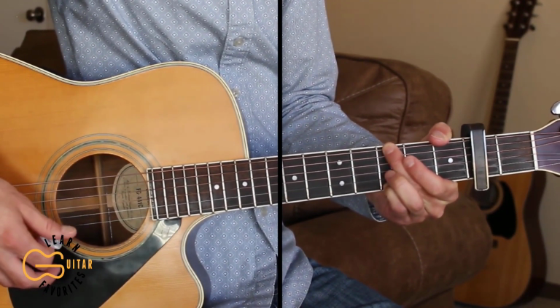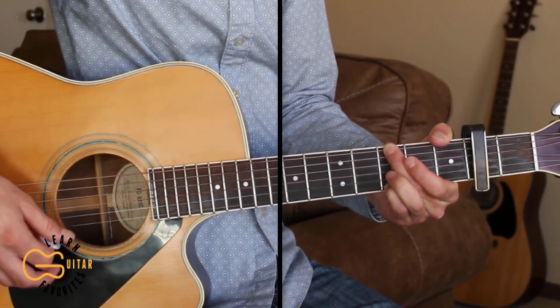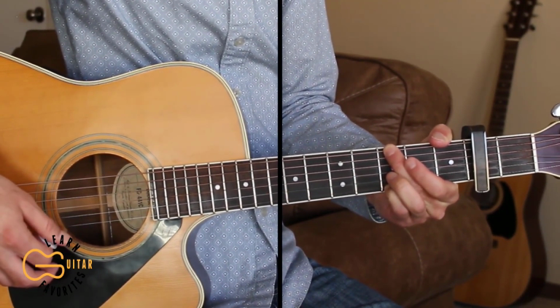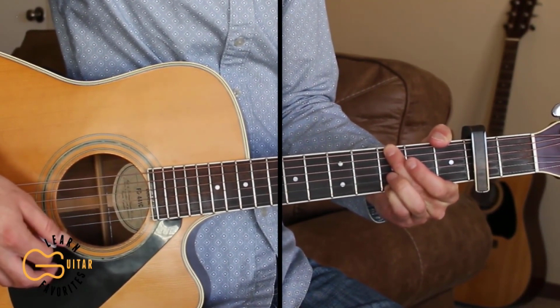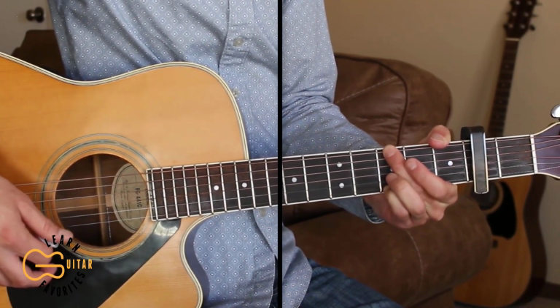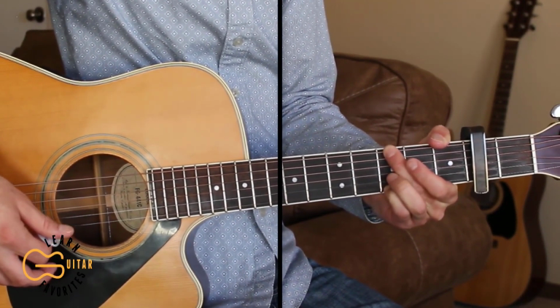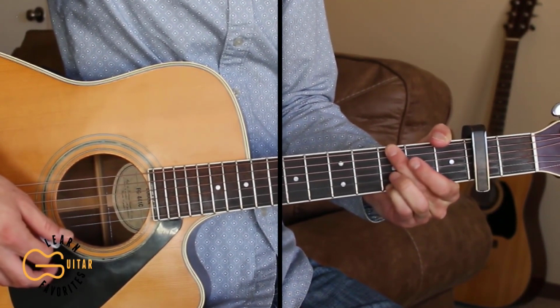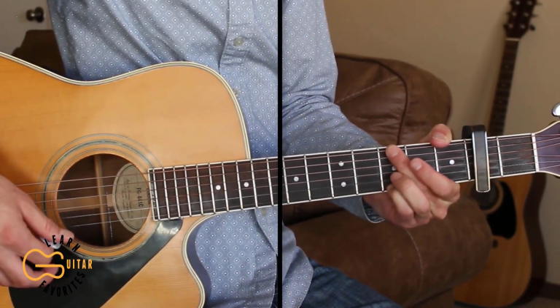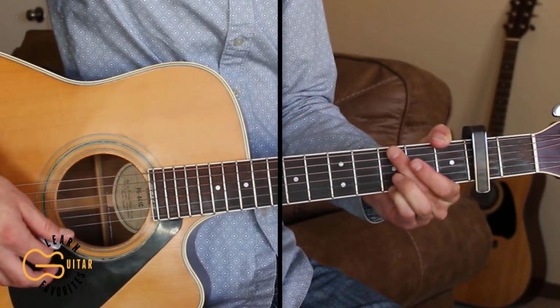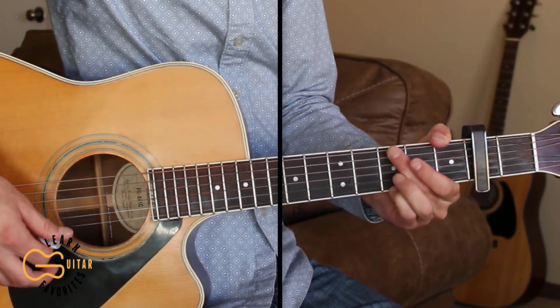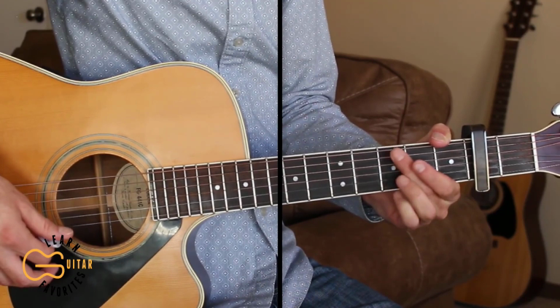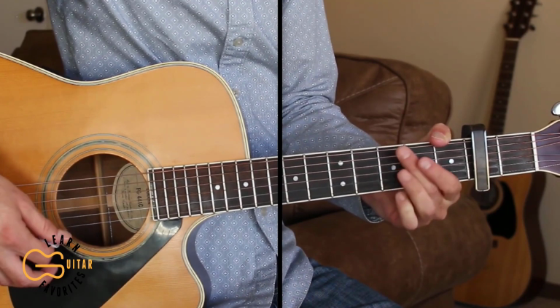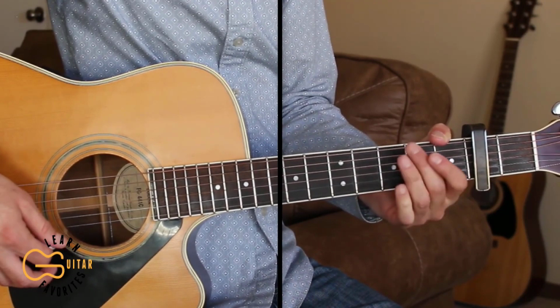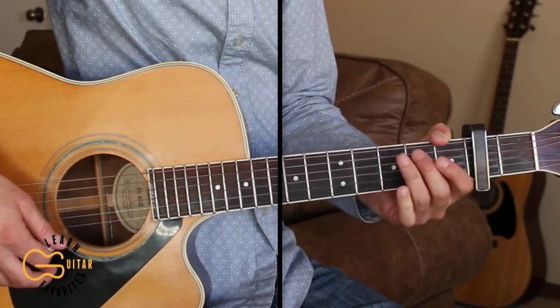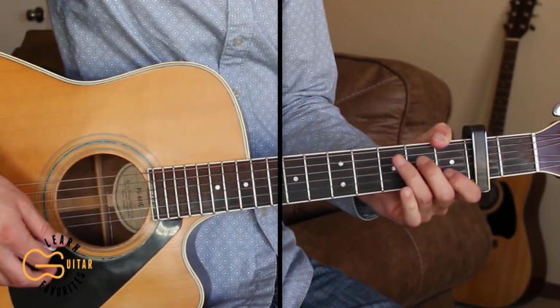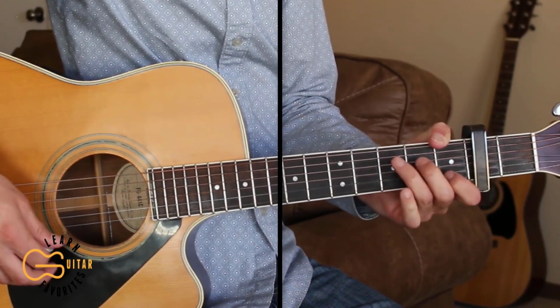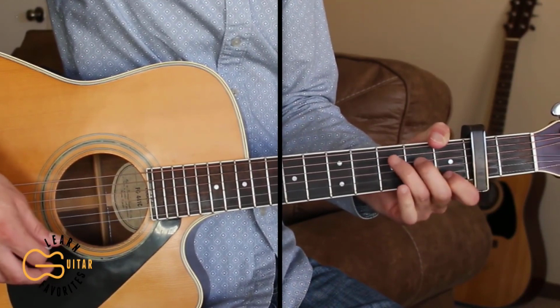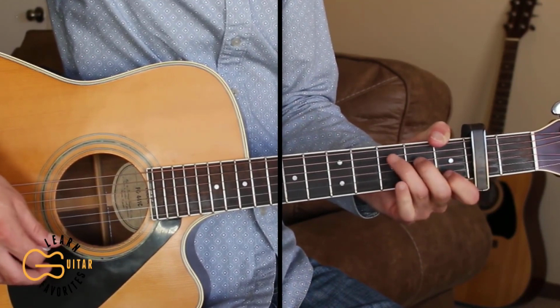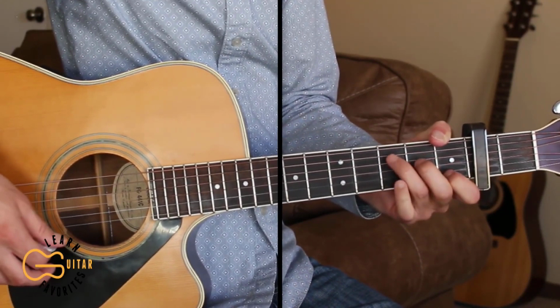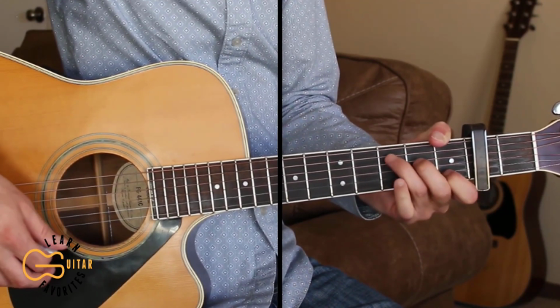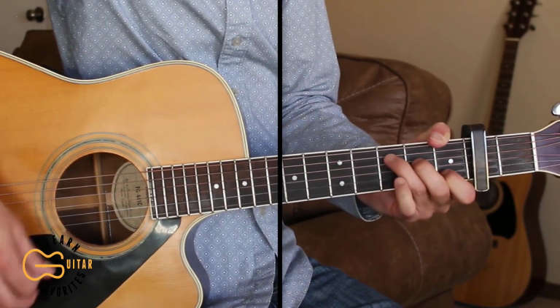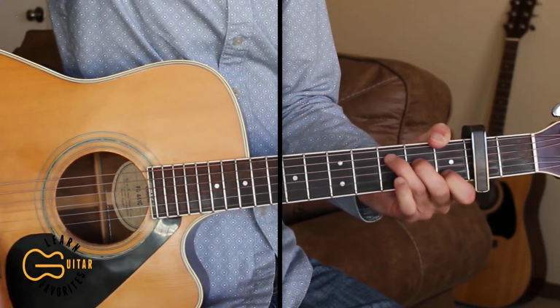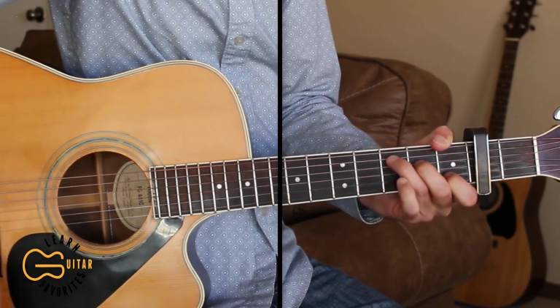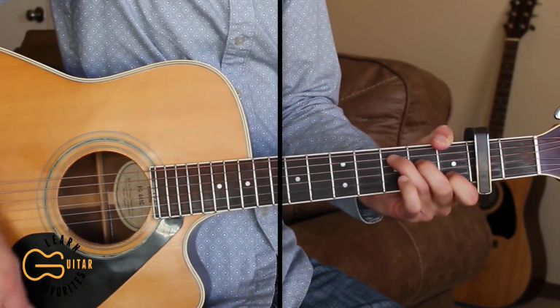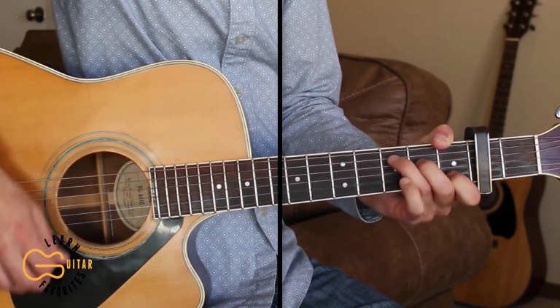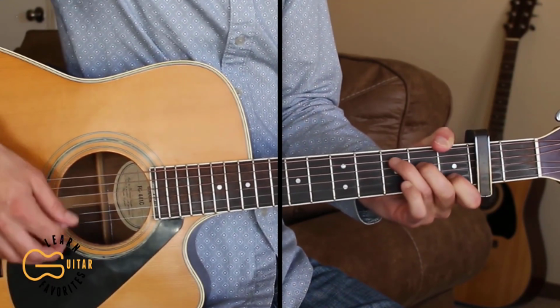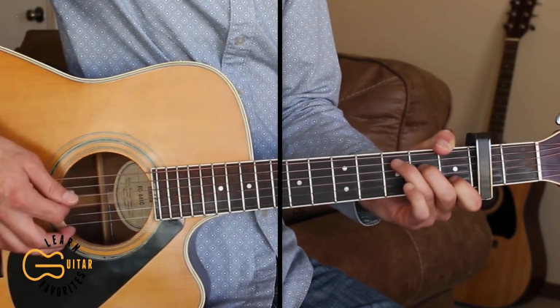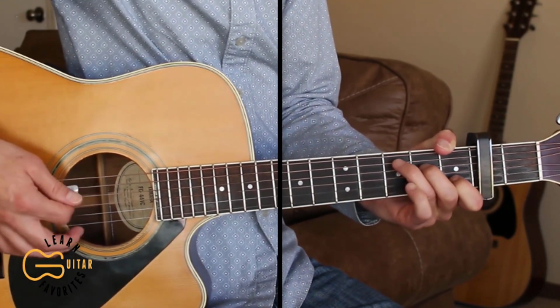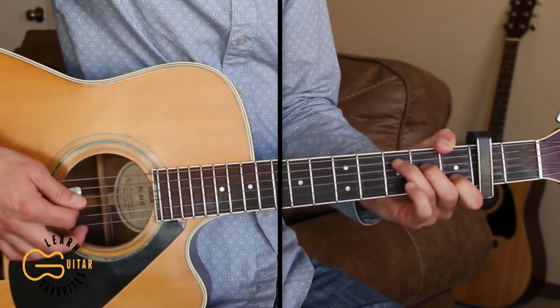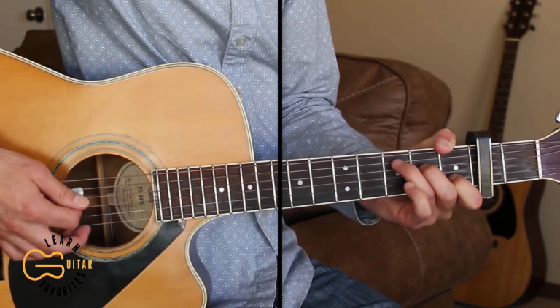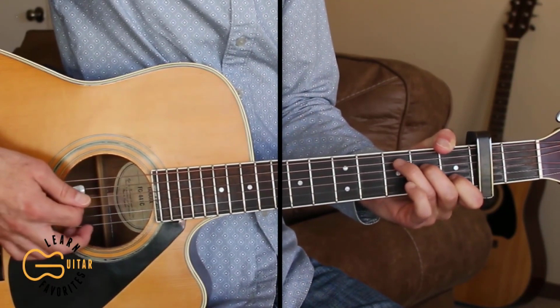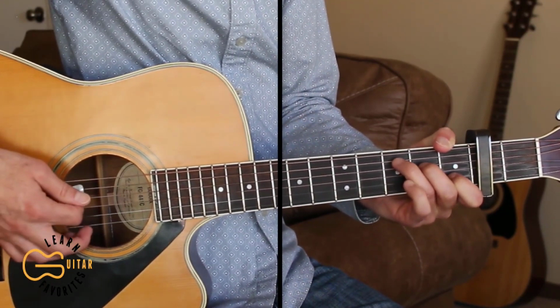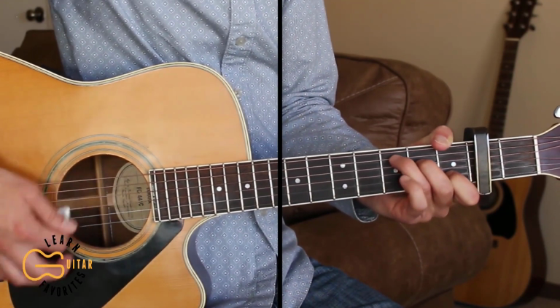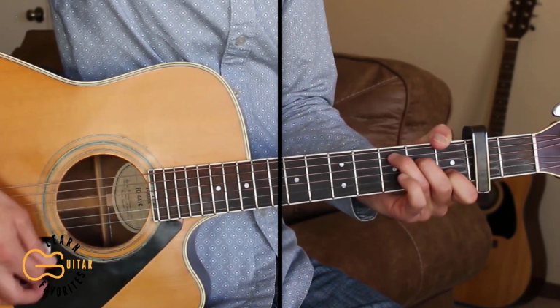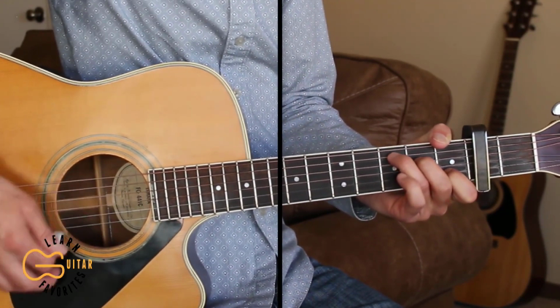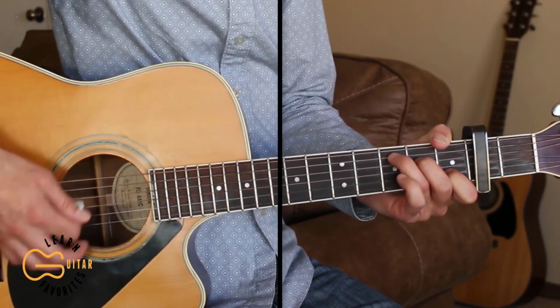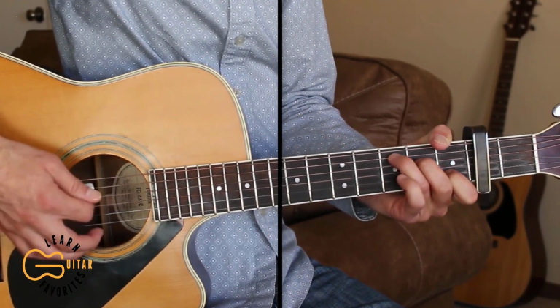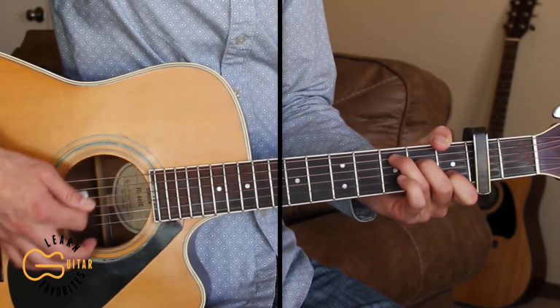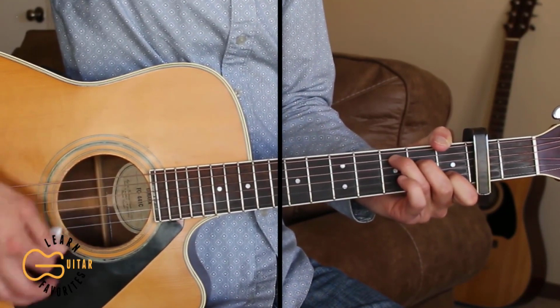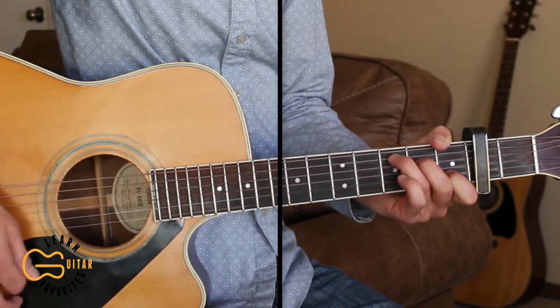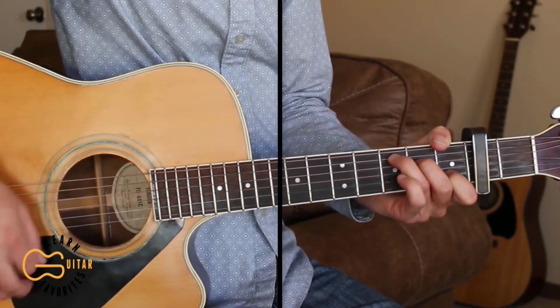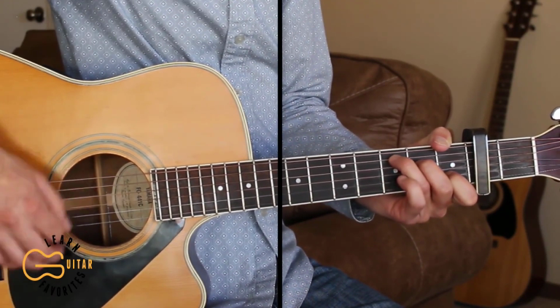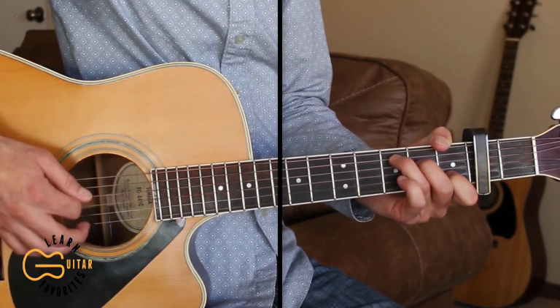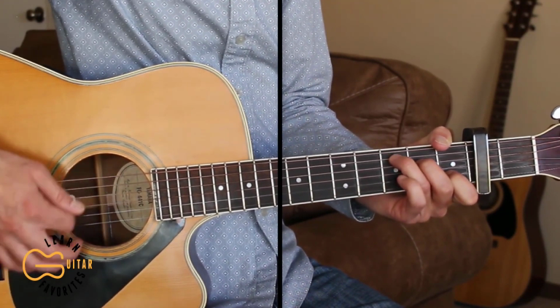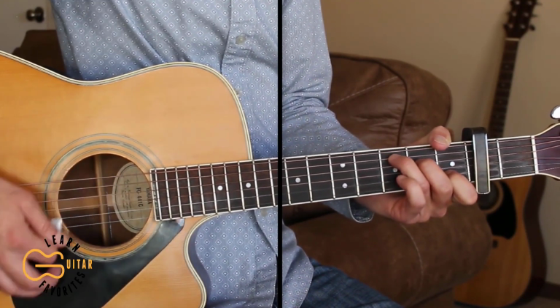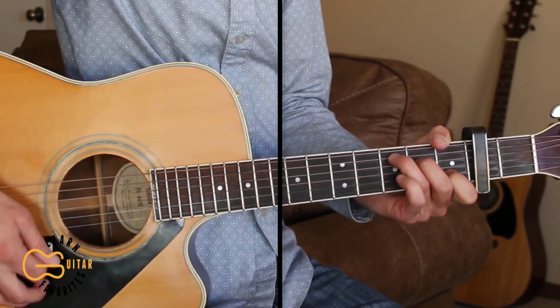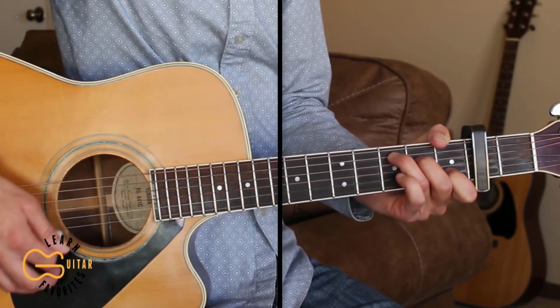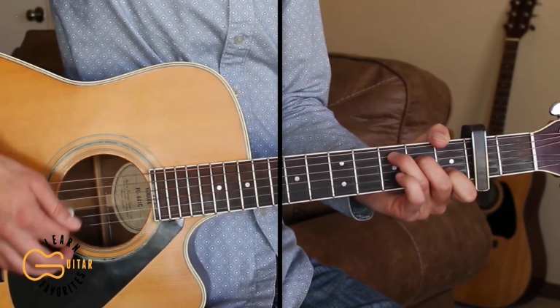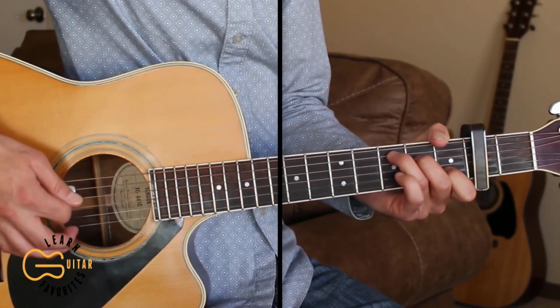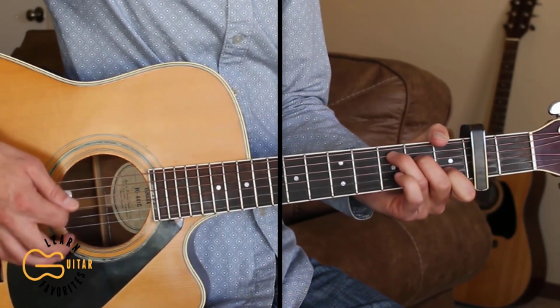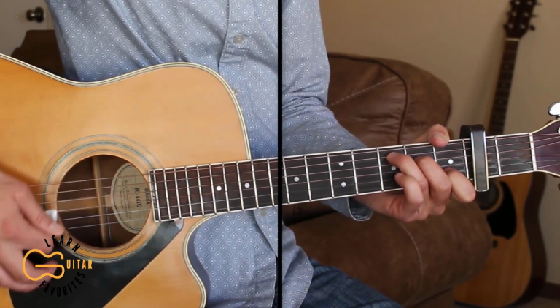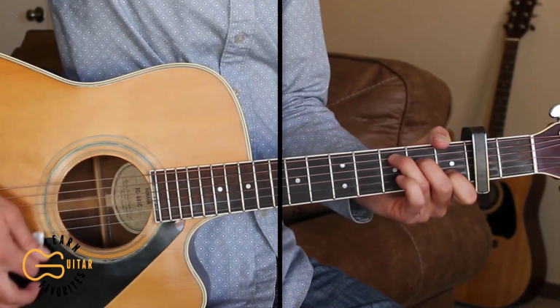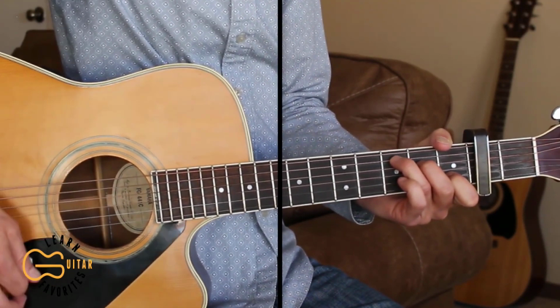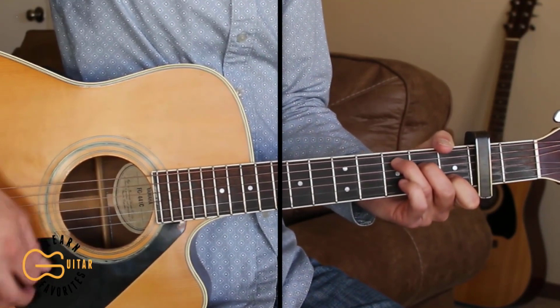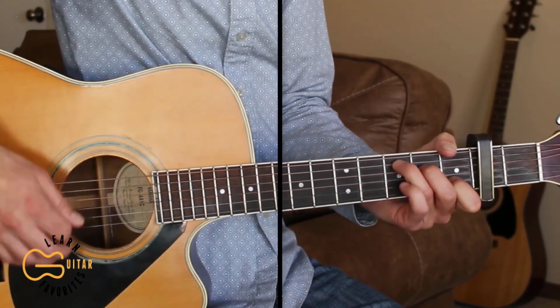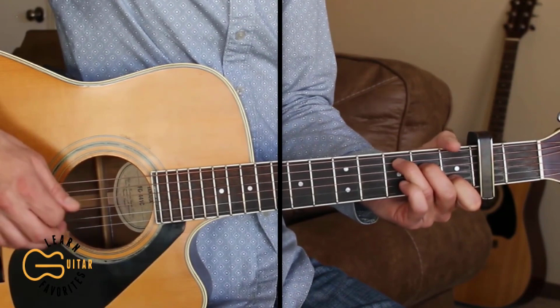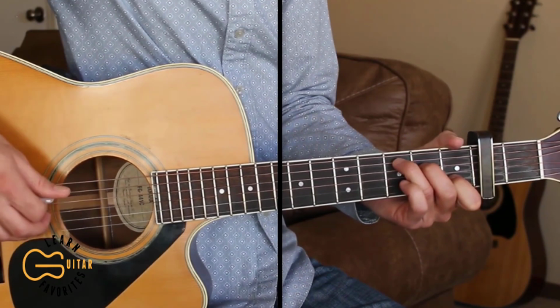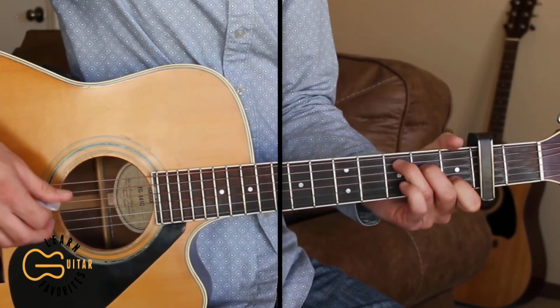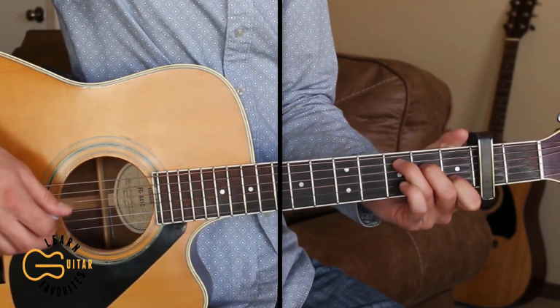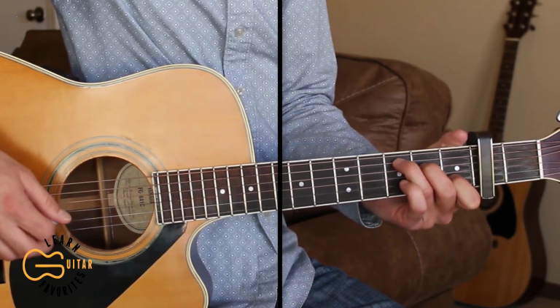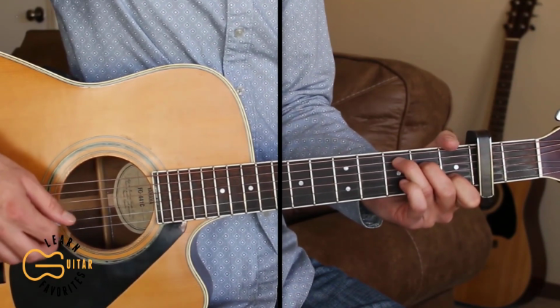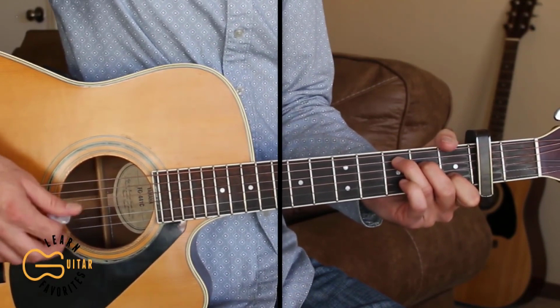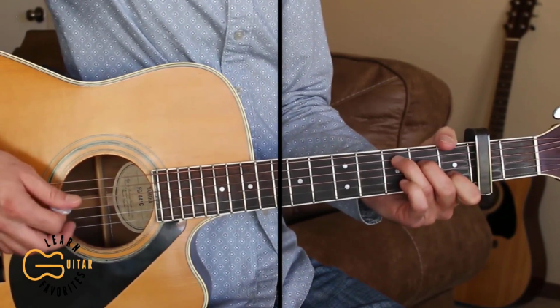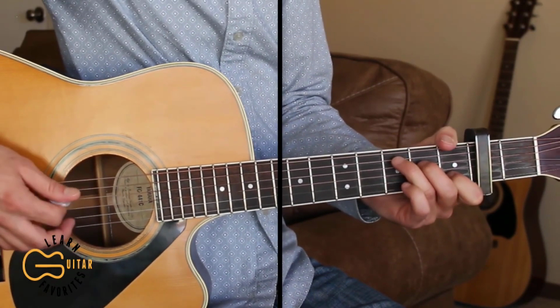So let's play through the full thing with me. If you can't do the picking, just strum using the down, down, up, down, down, up strumming pattern.